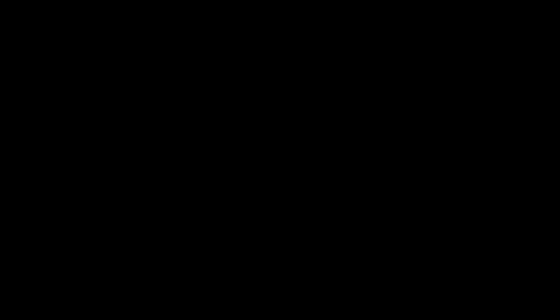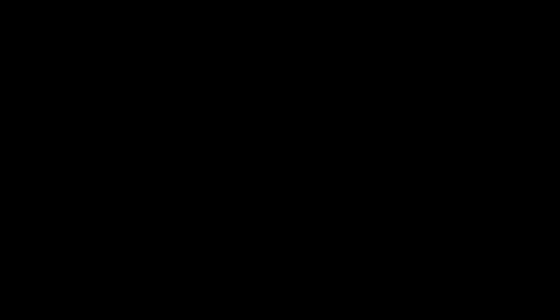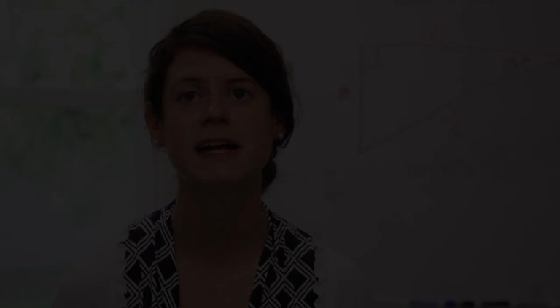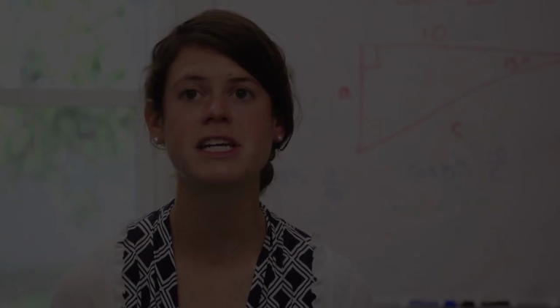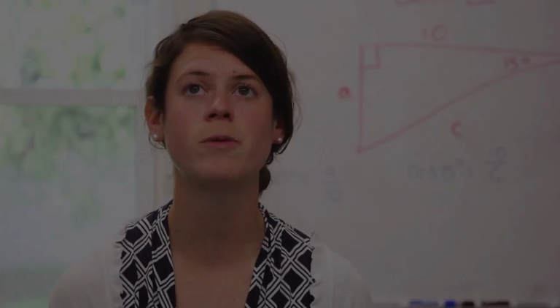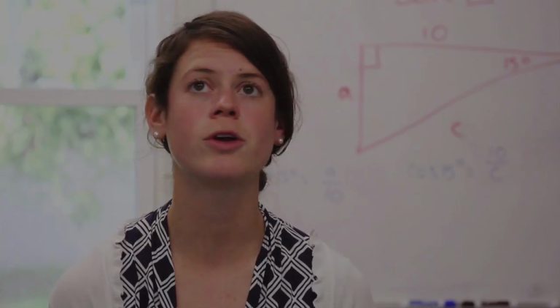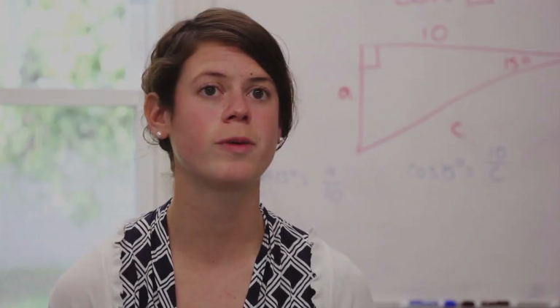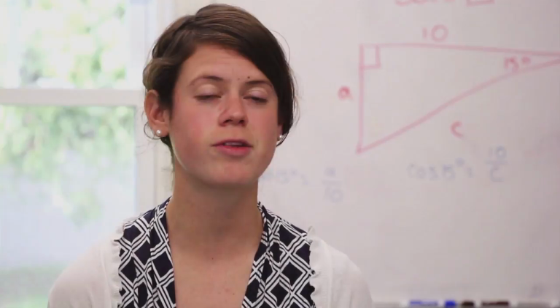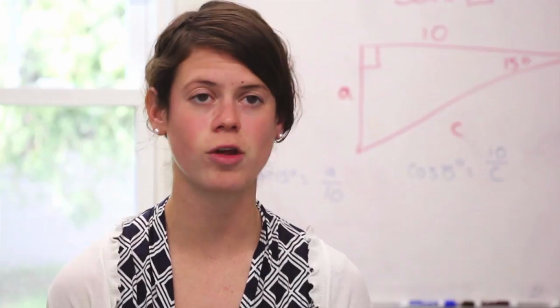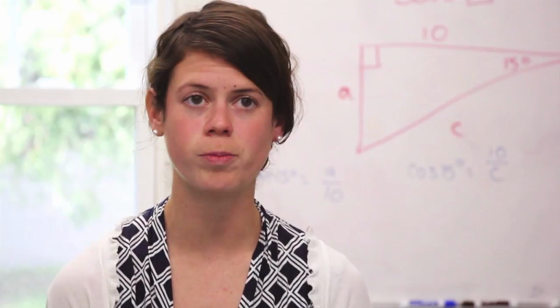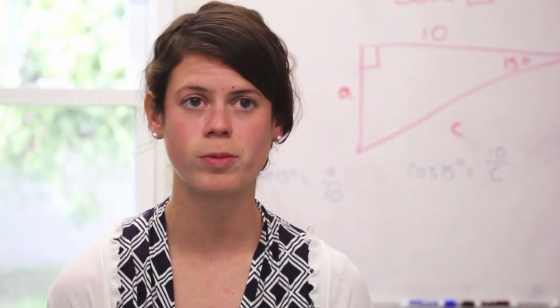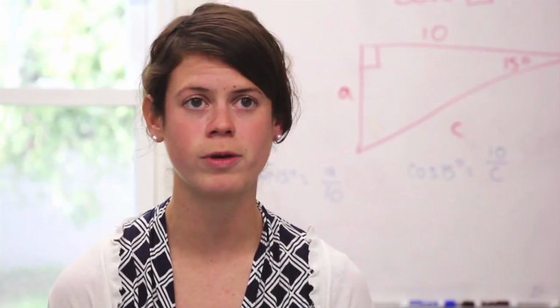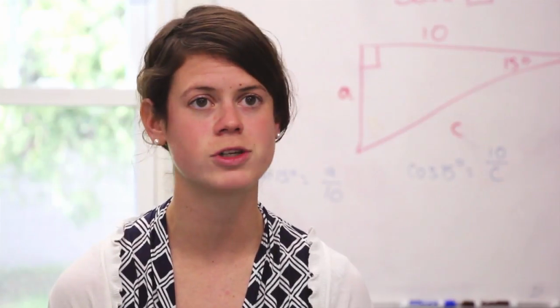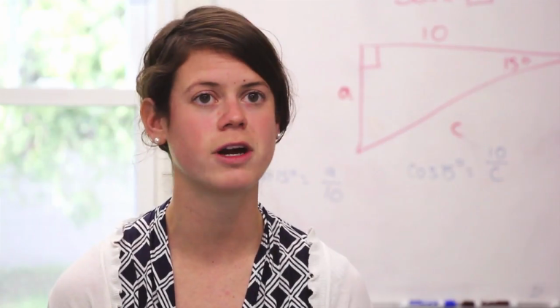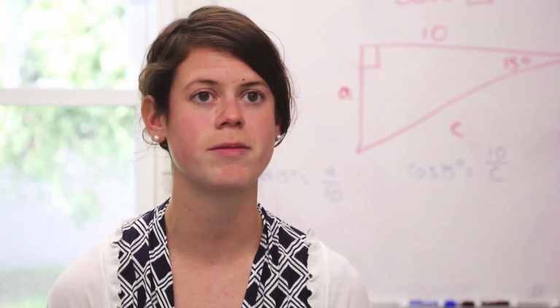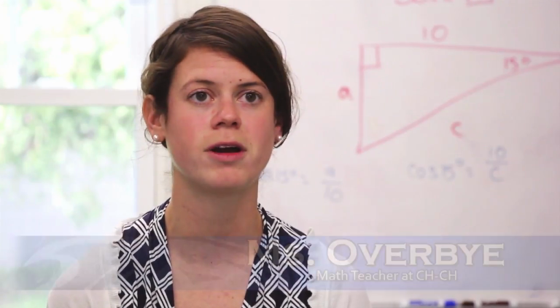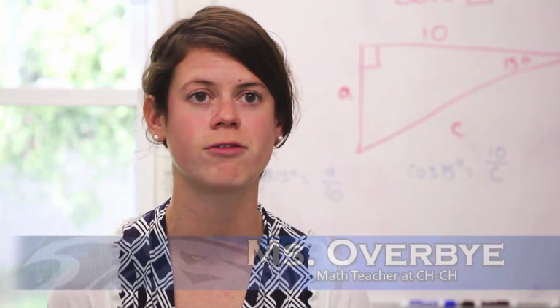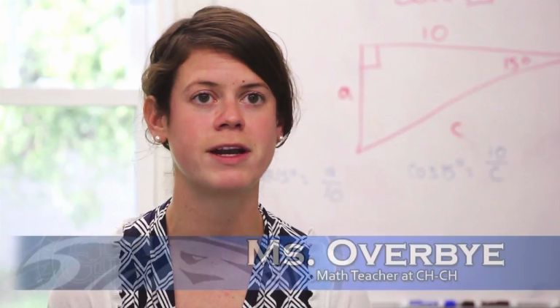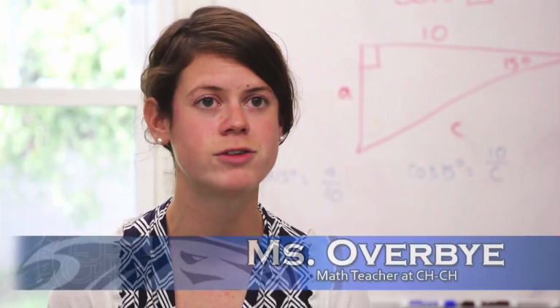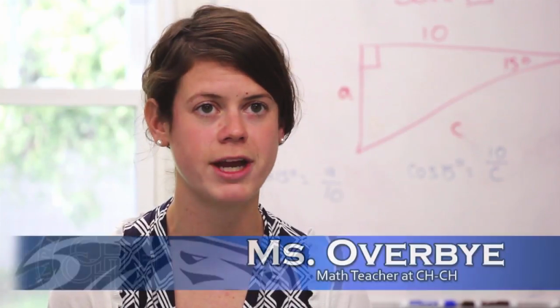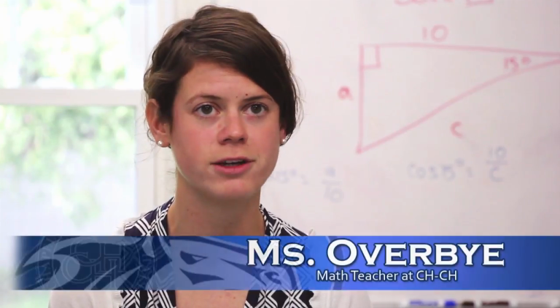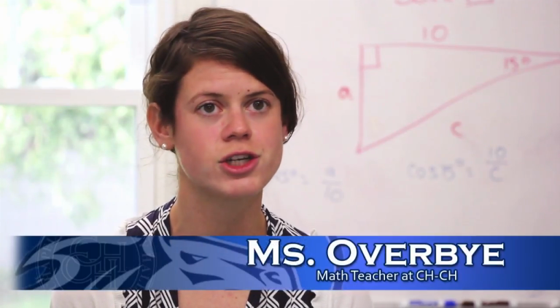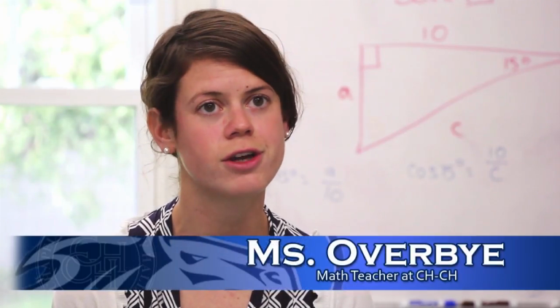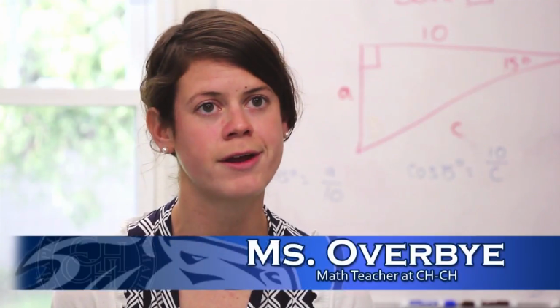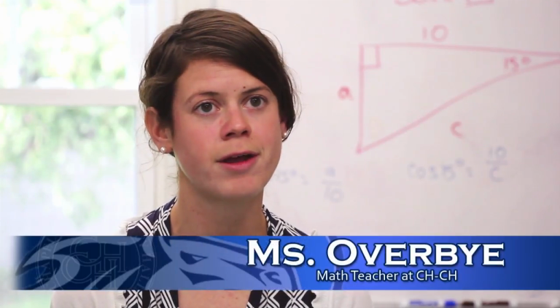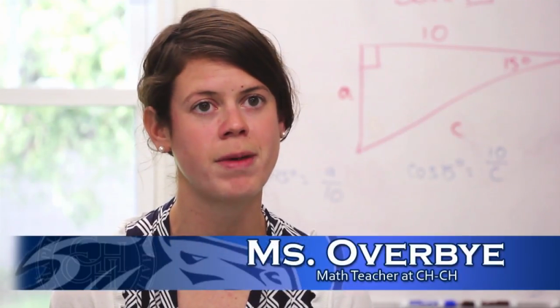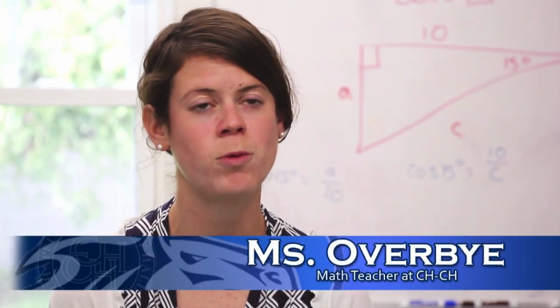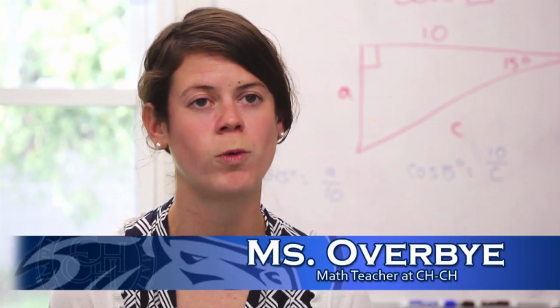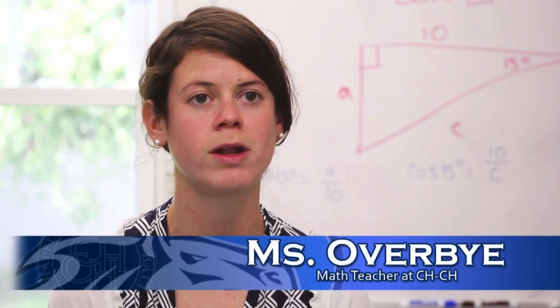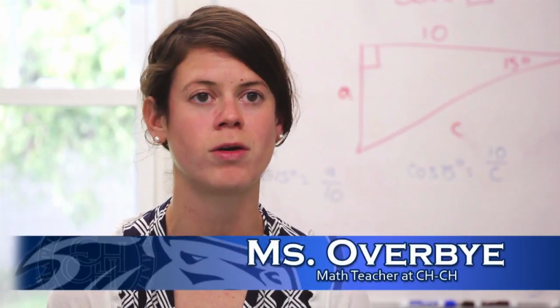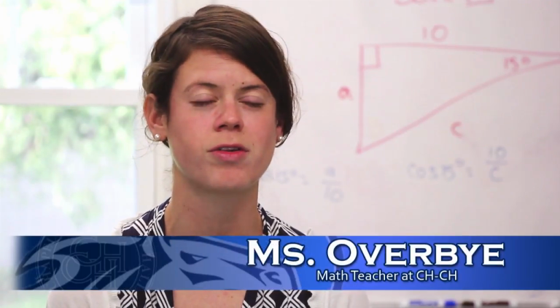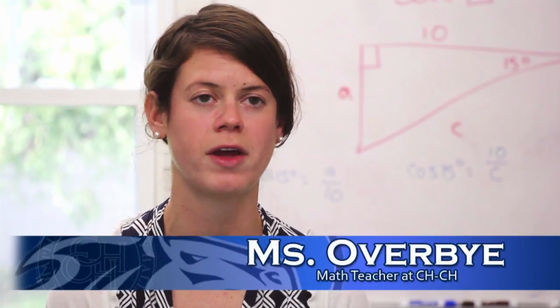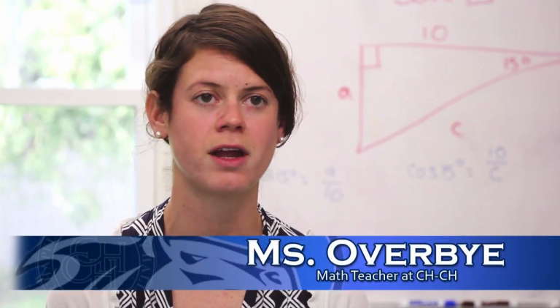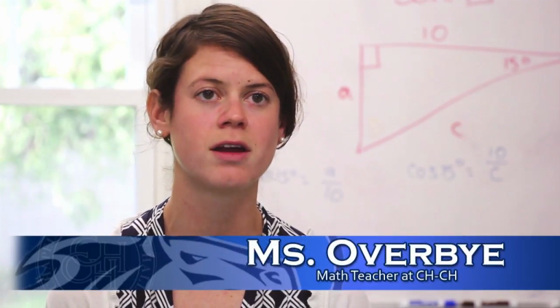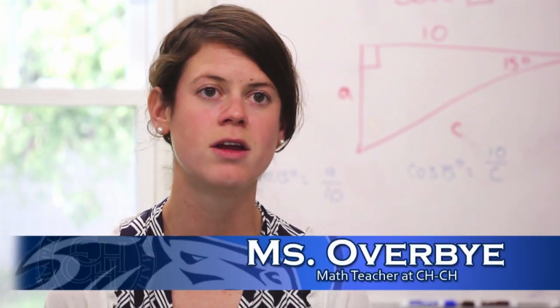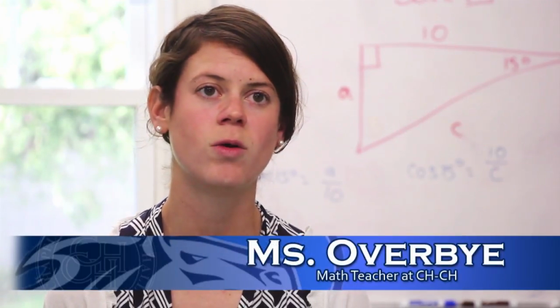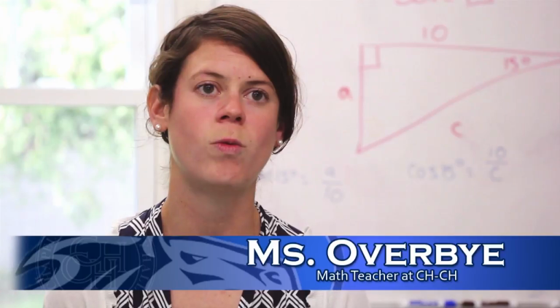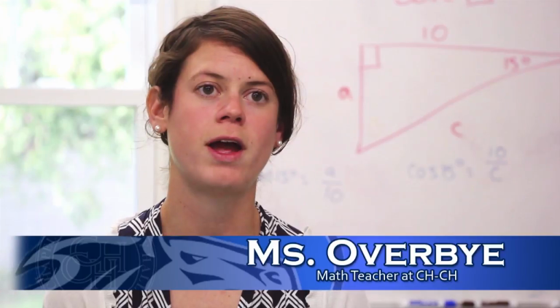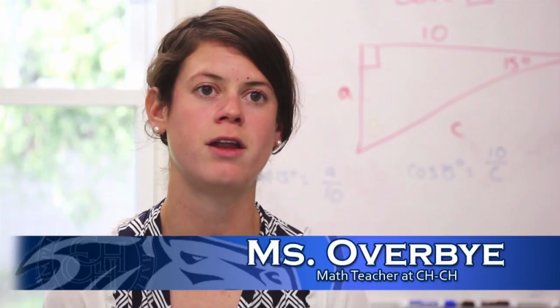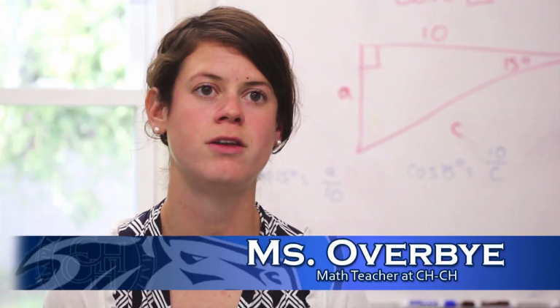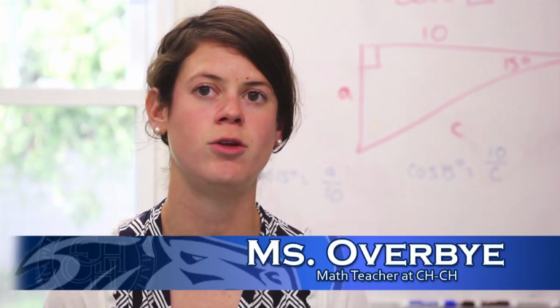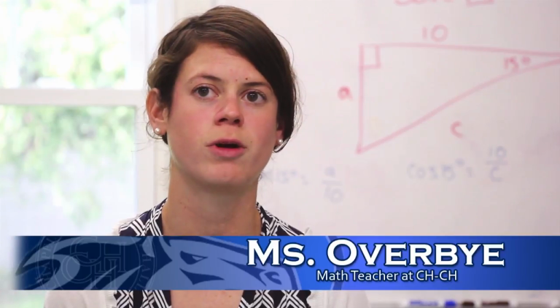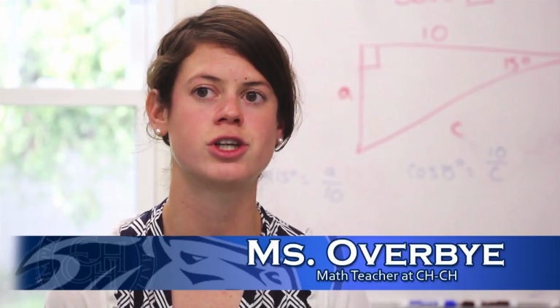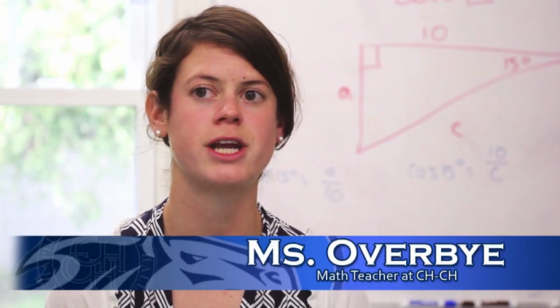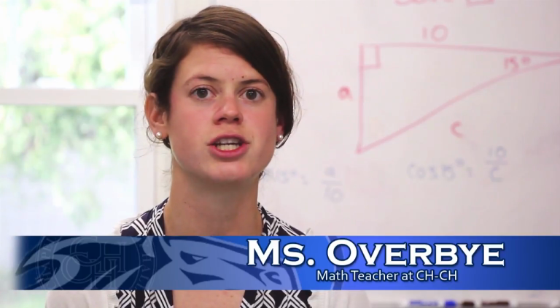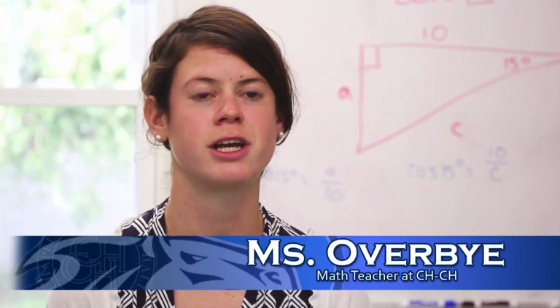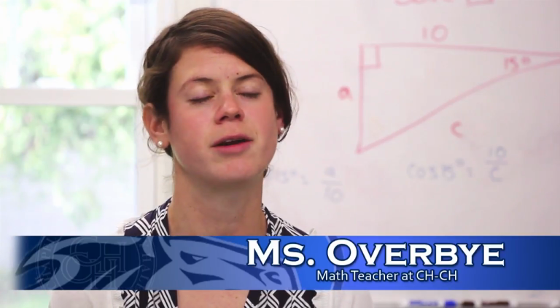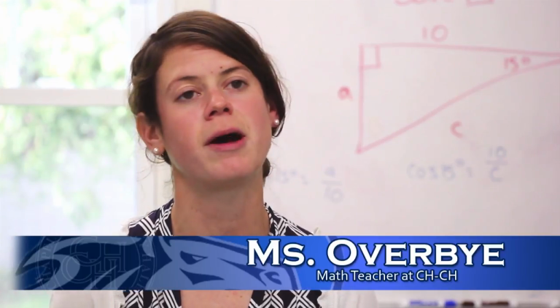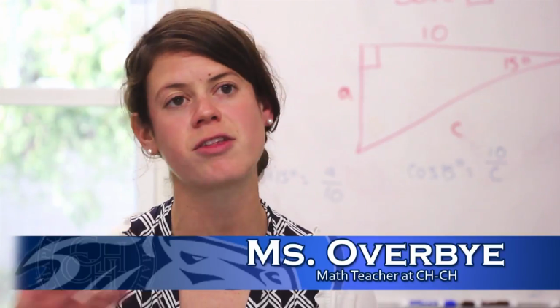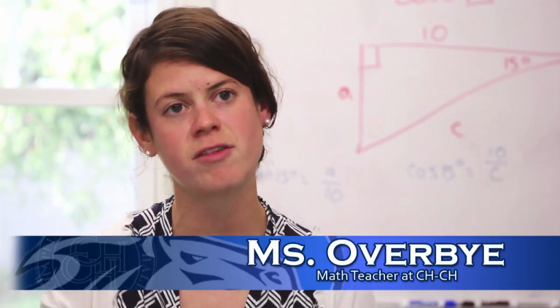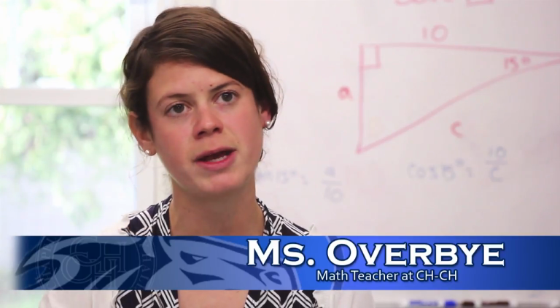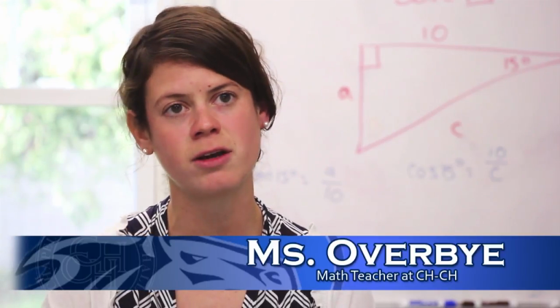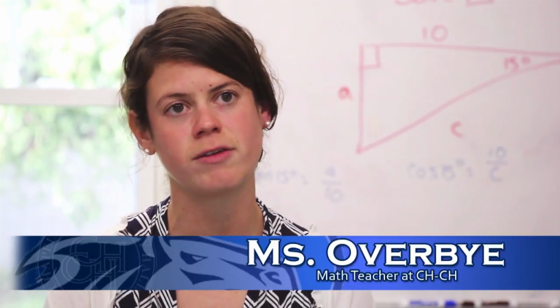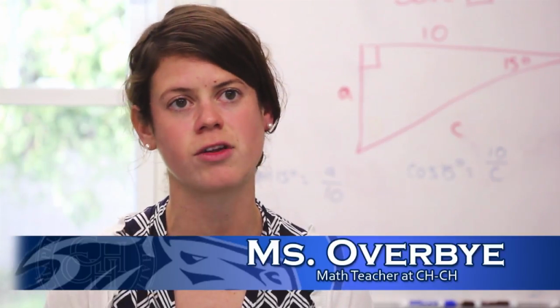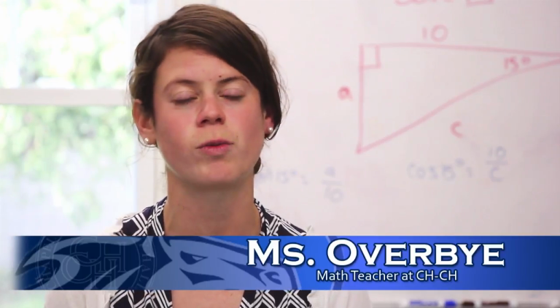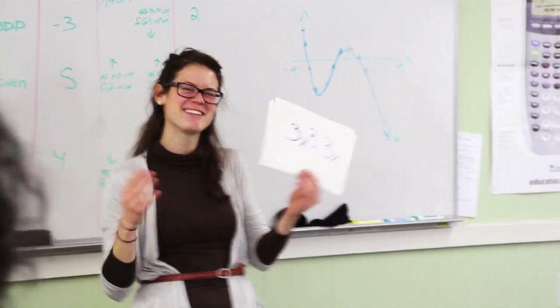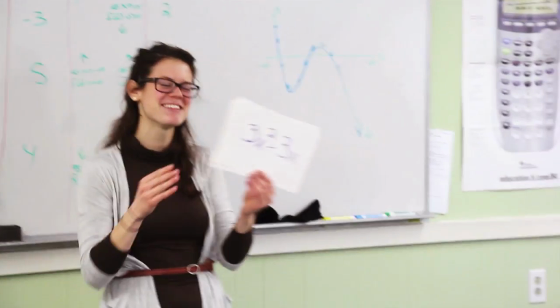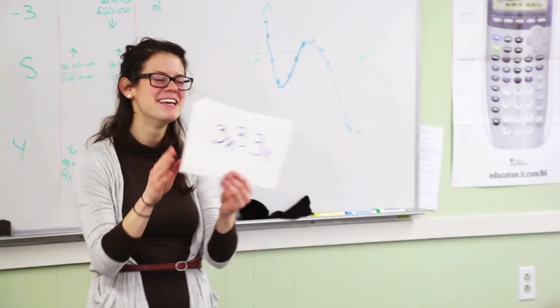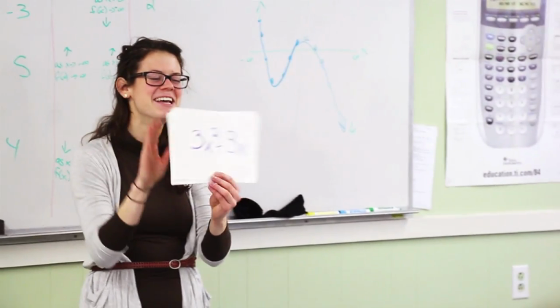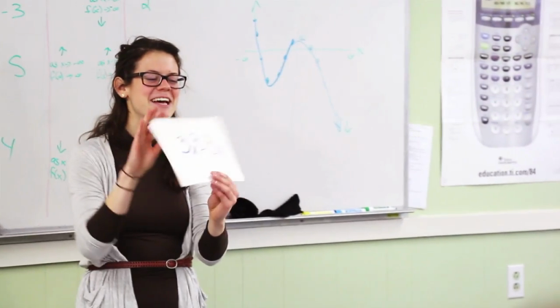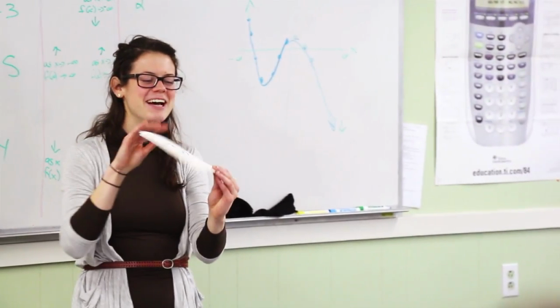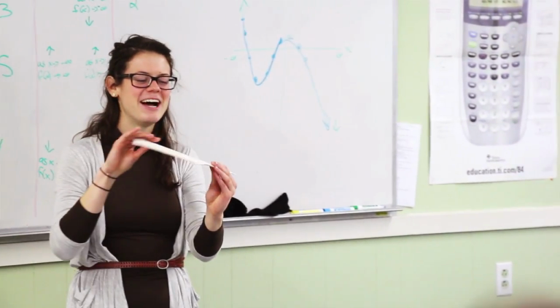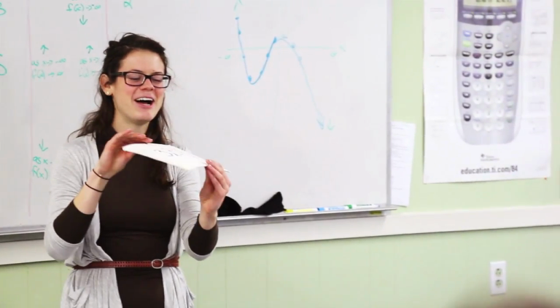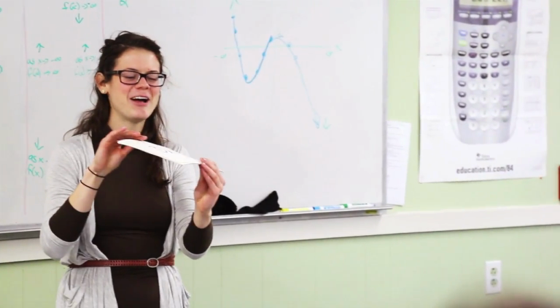That day we were doing slope — talking about rate of change and what it looks like when you are changing in a positive manner versus when you're changing in a negative manner.